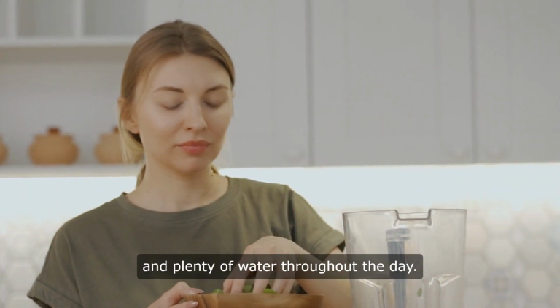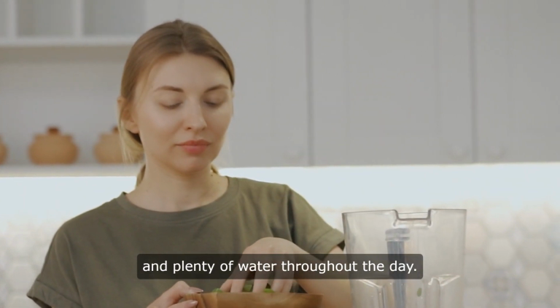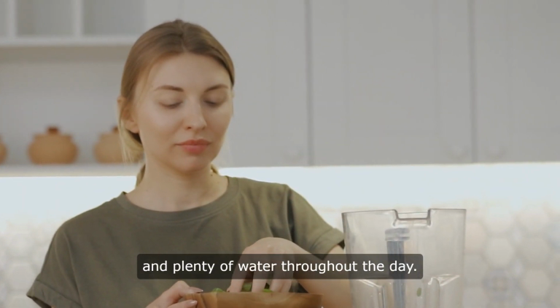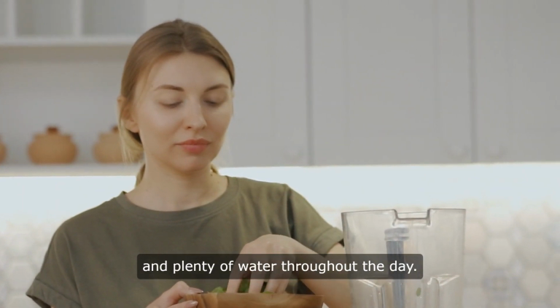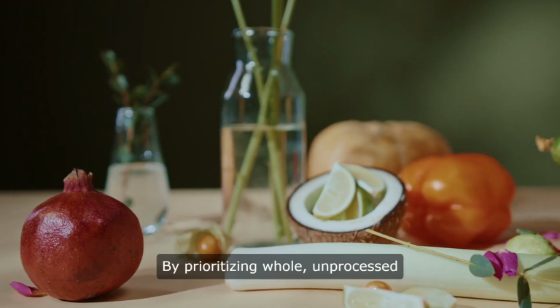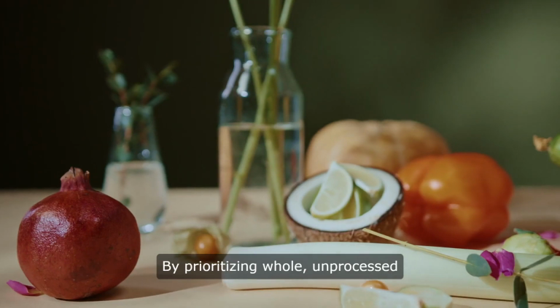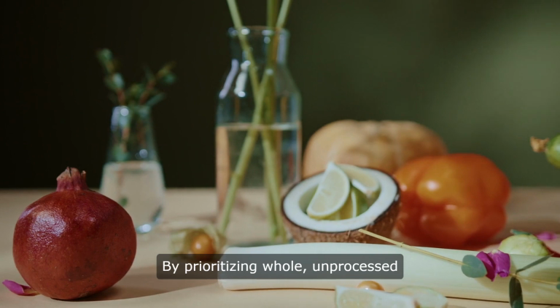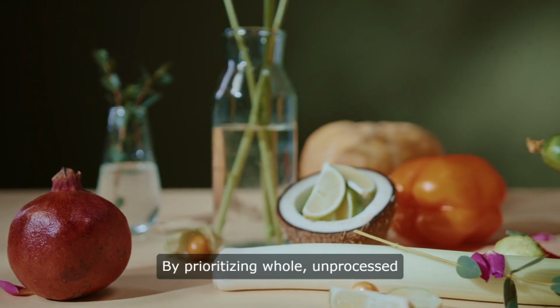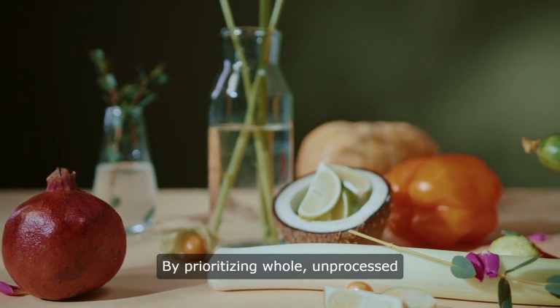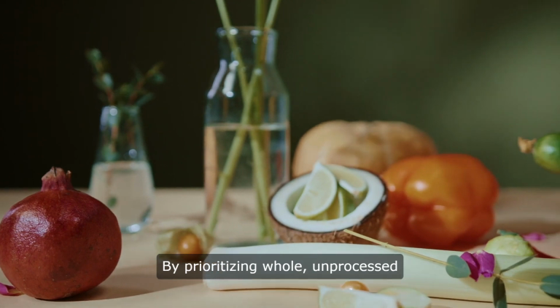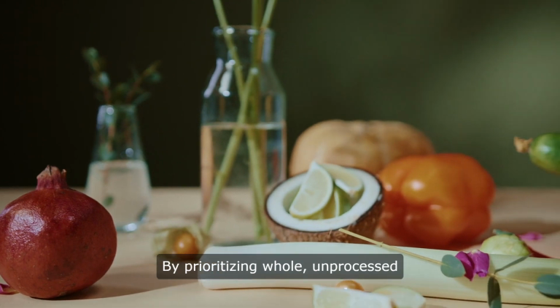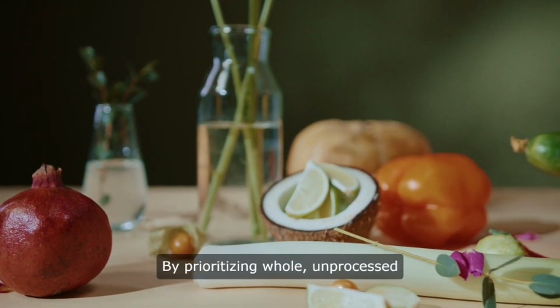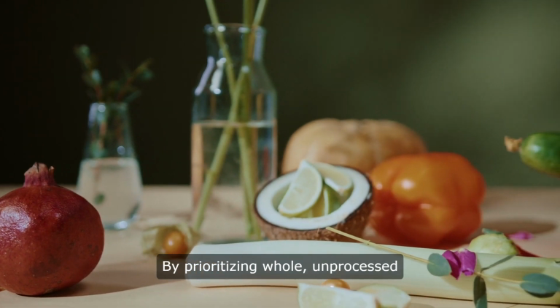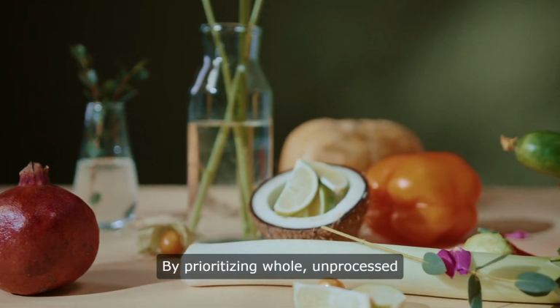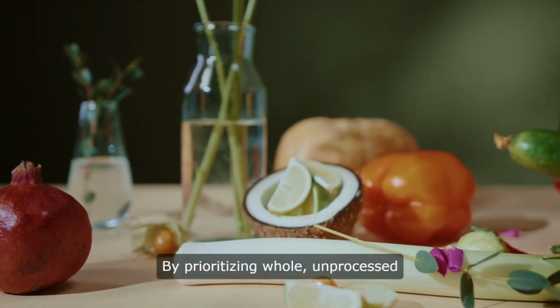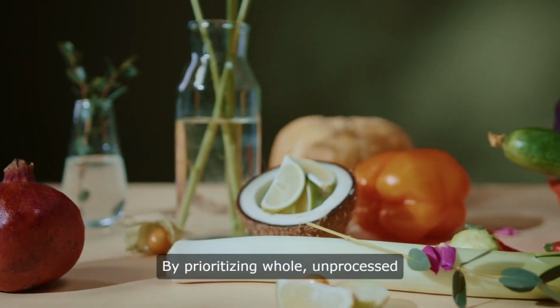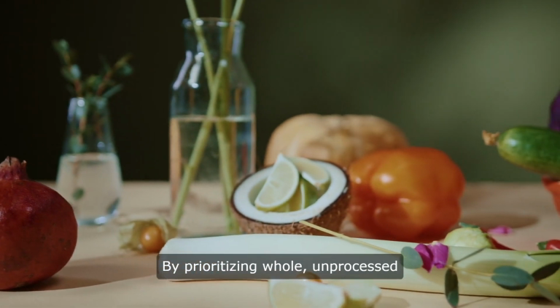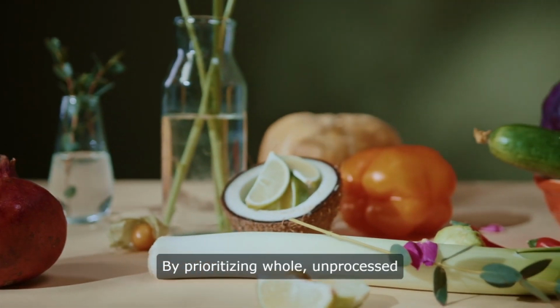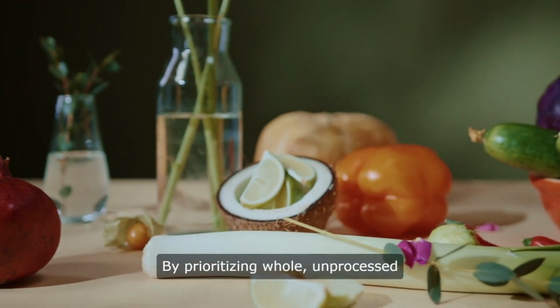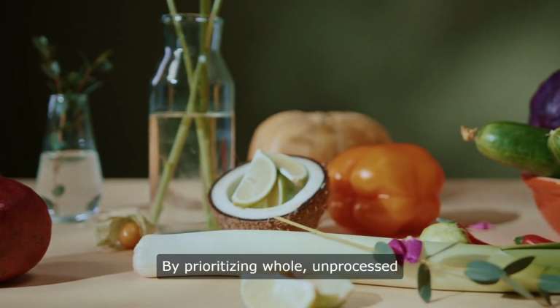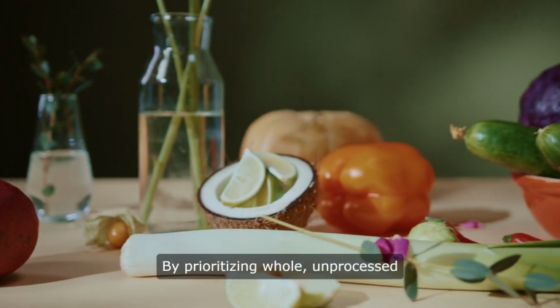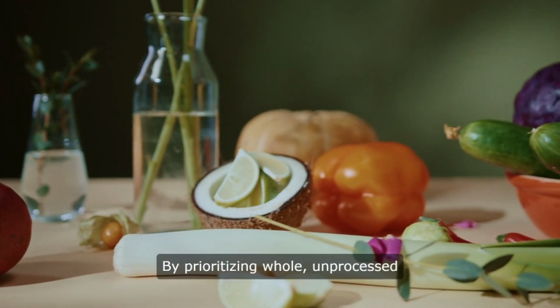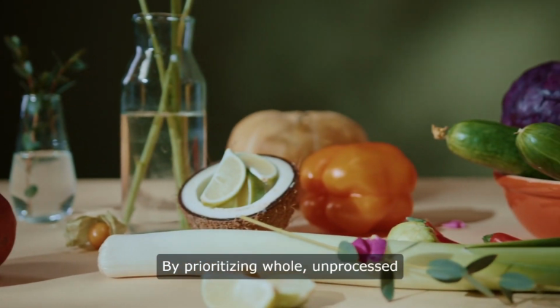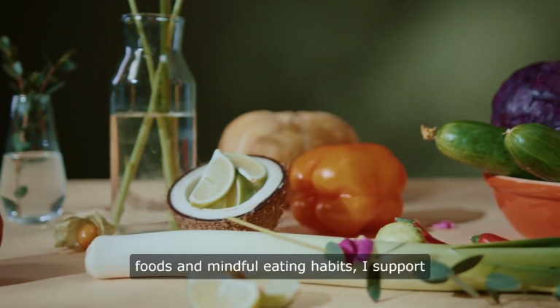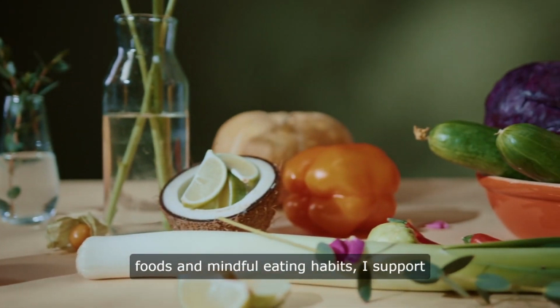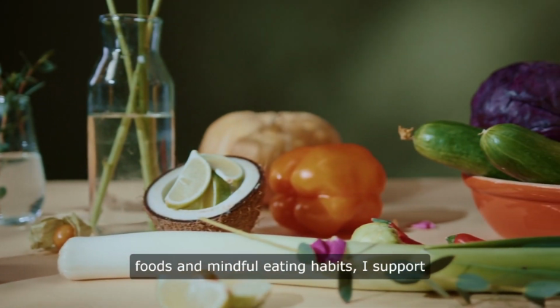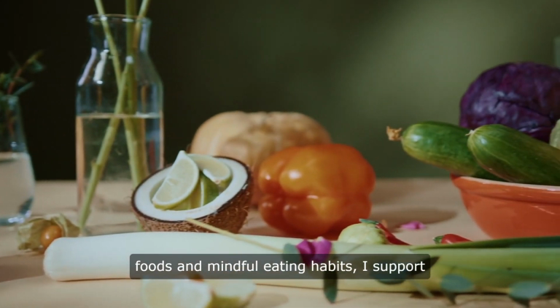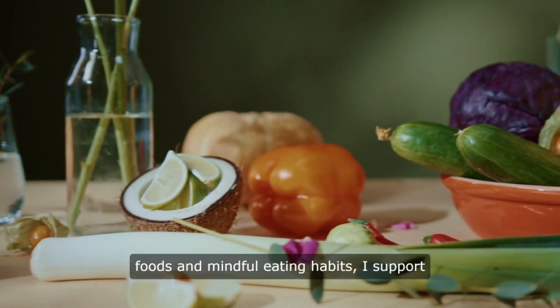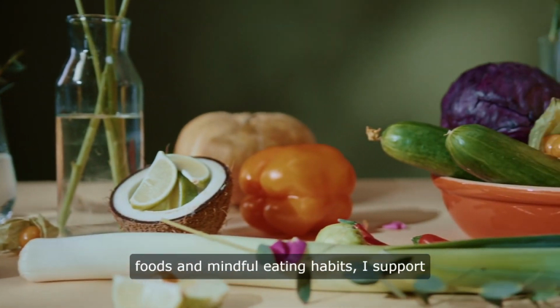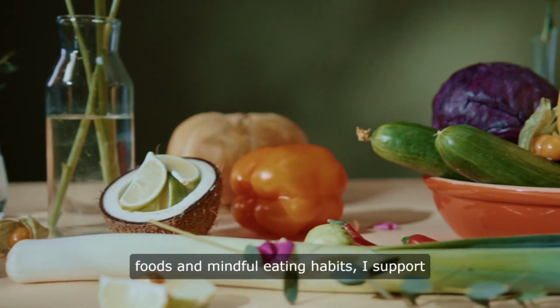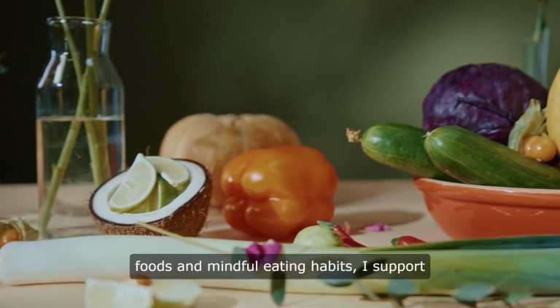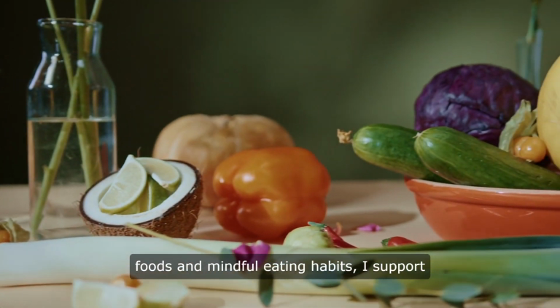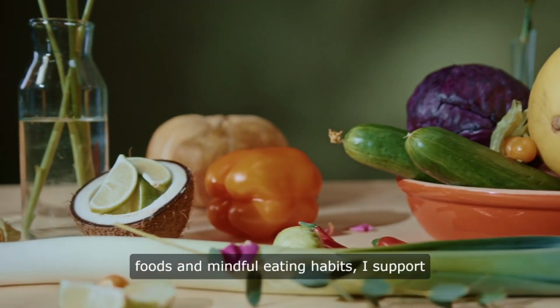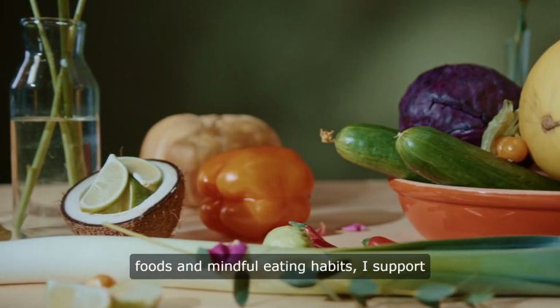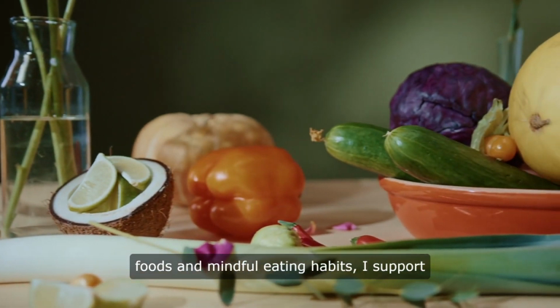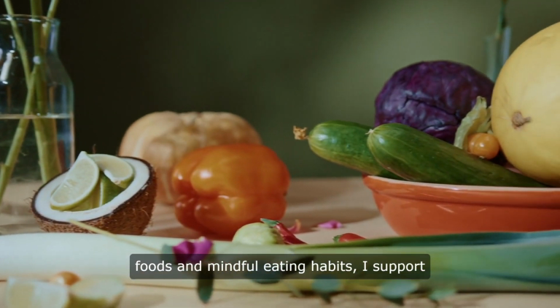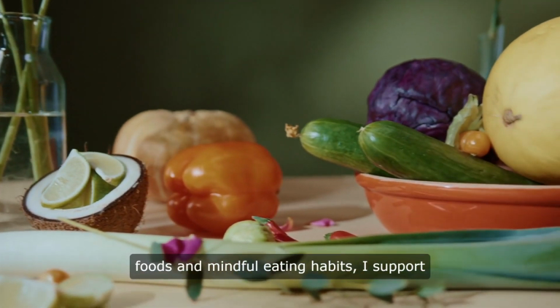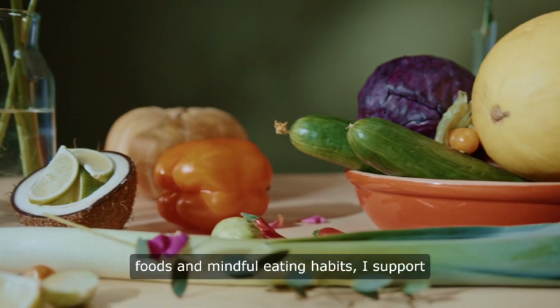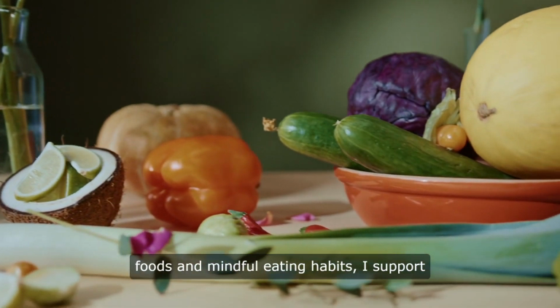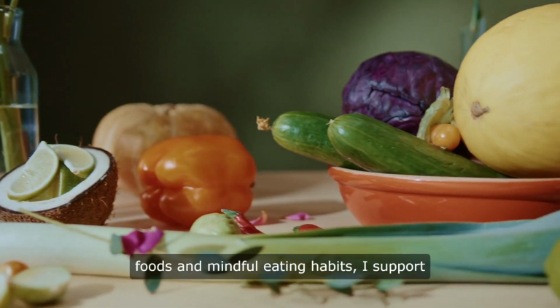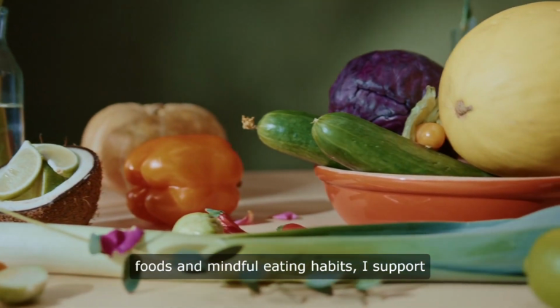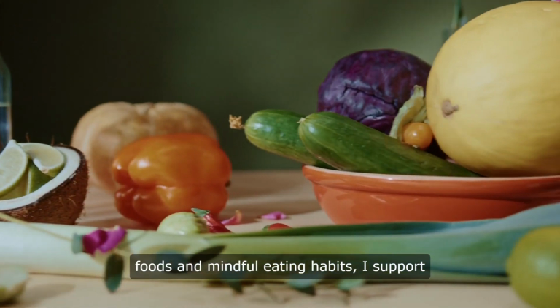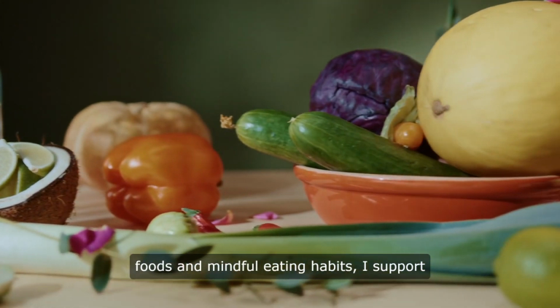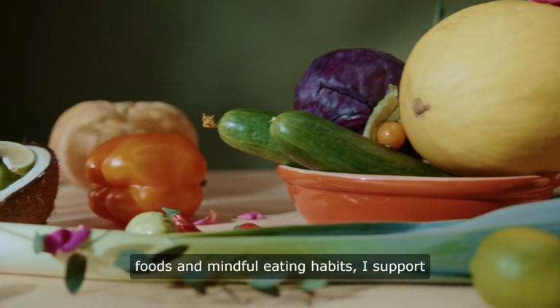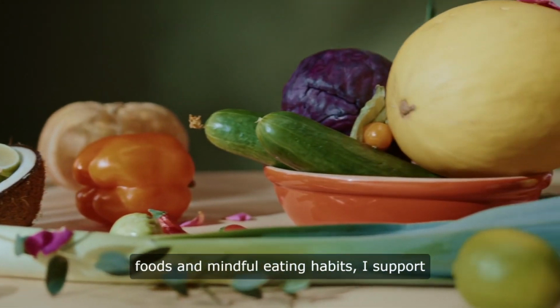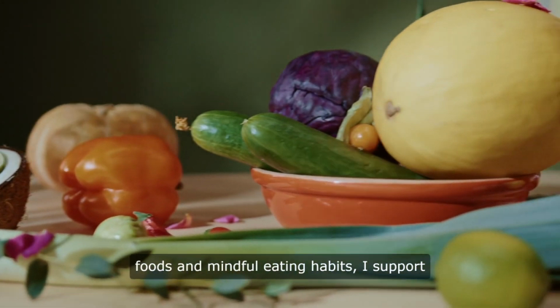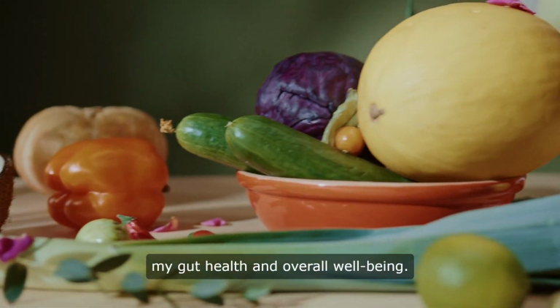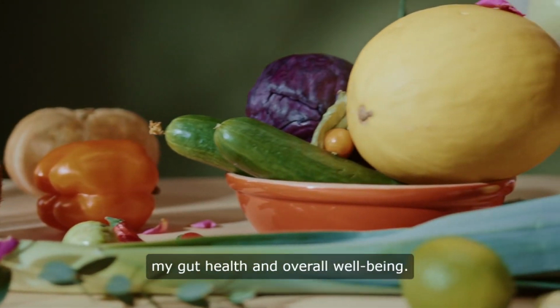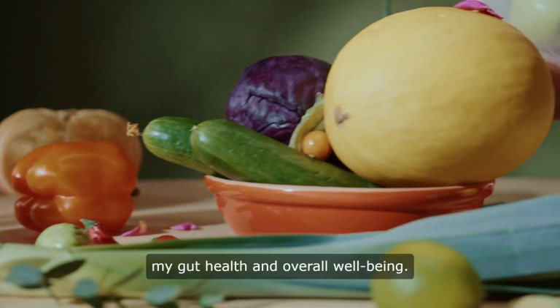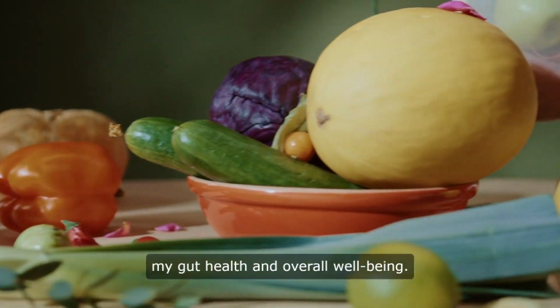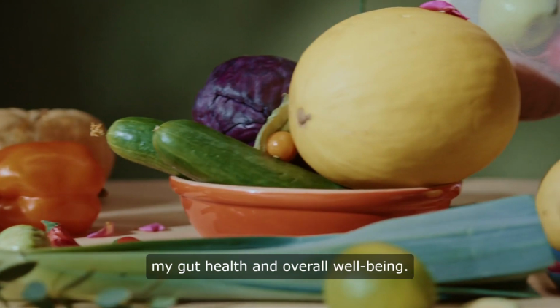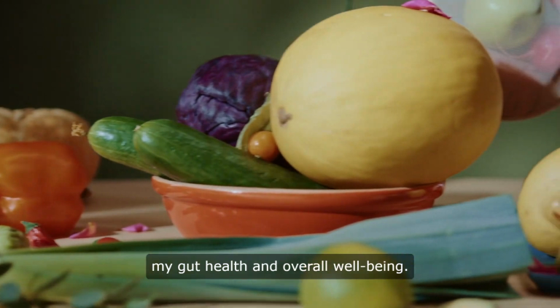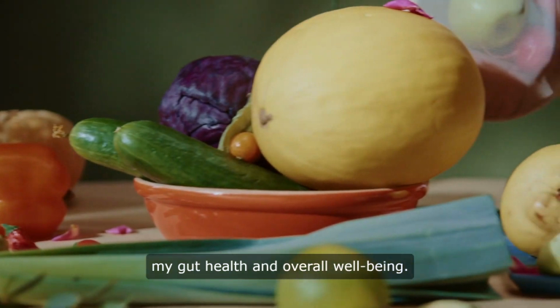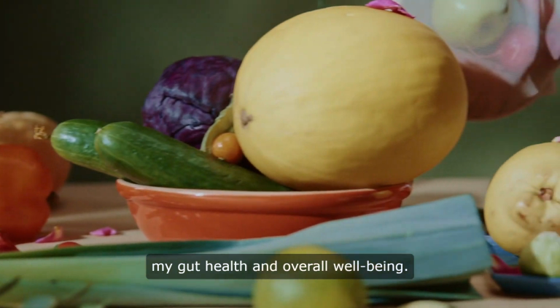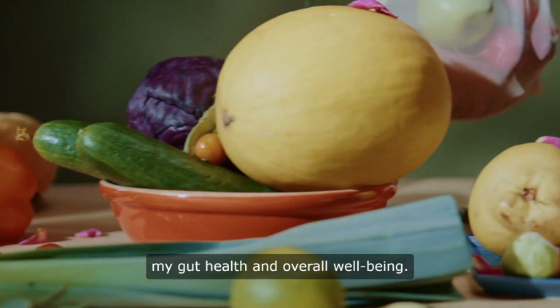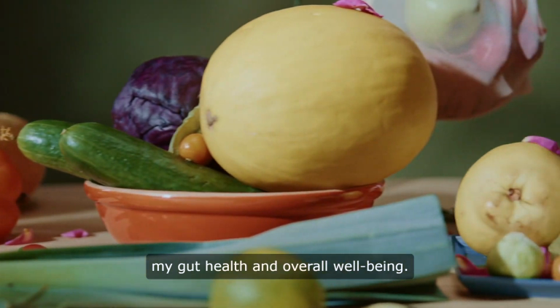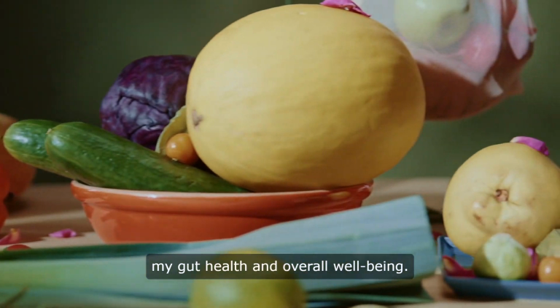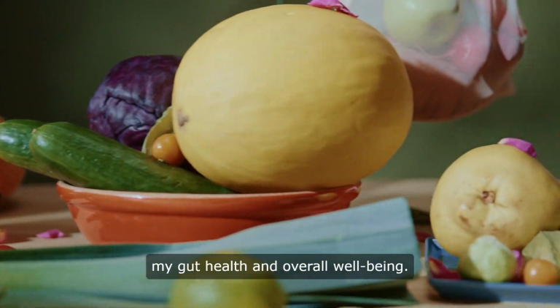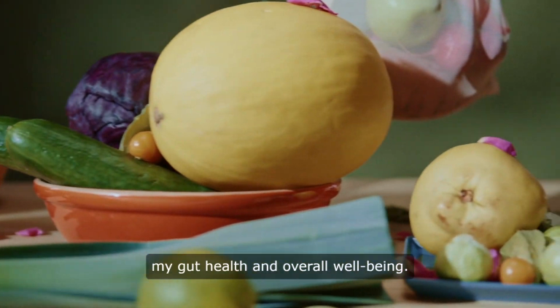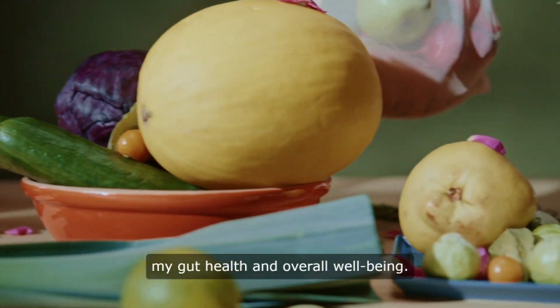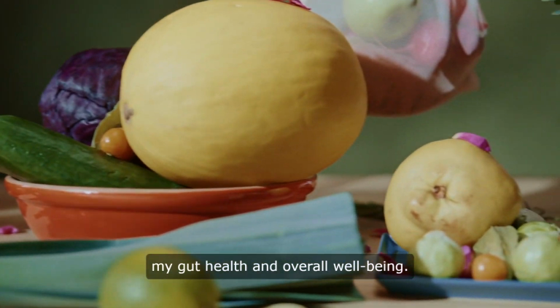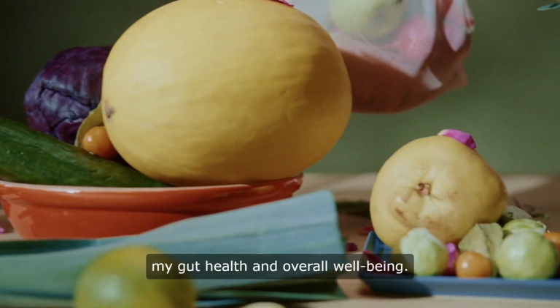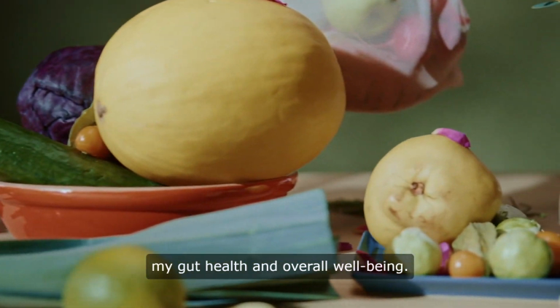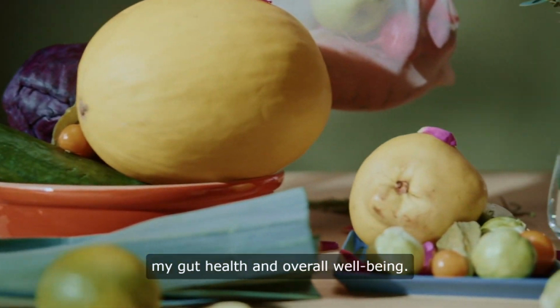By prioritizing whole, unprocessed foods and mindful eating habits, I support my gut health and overall well-being.